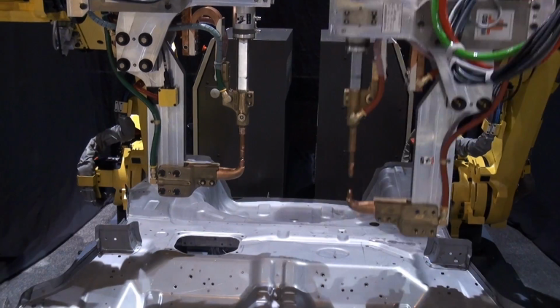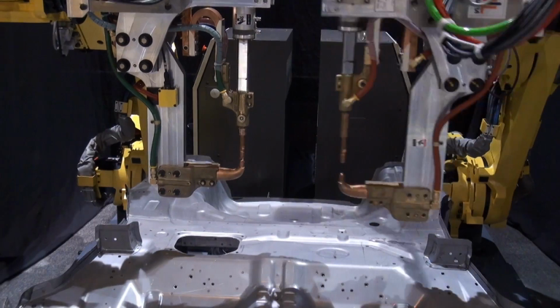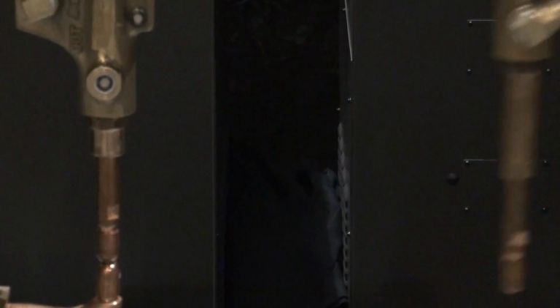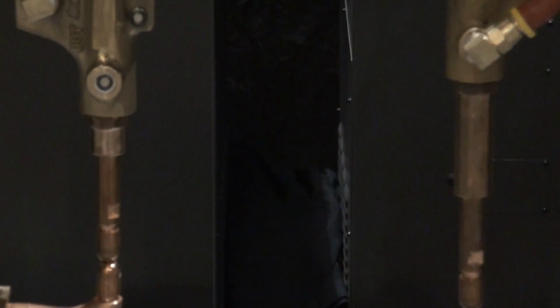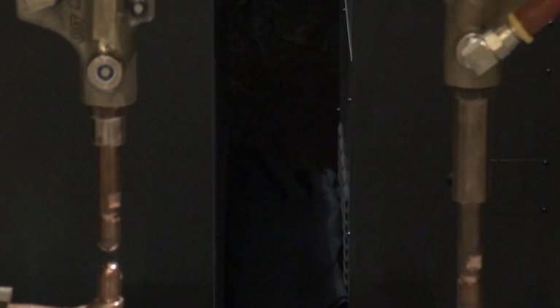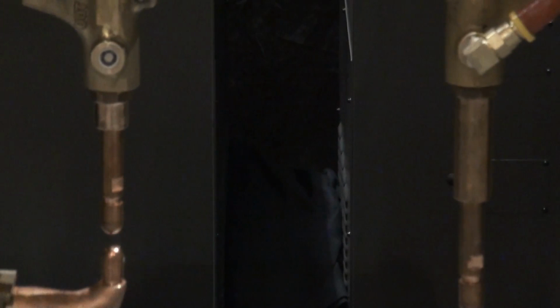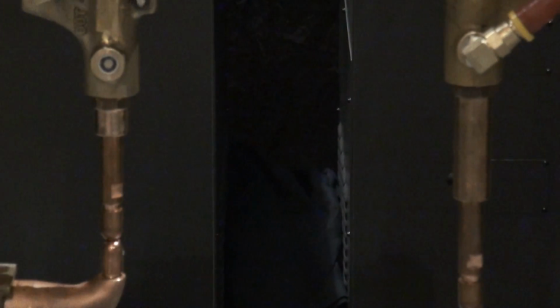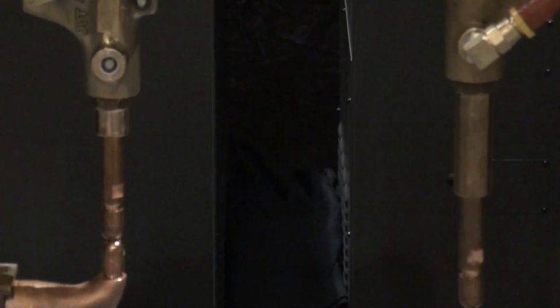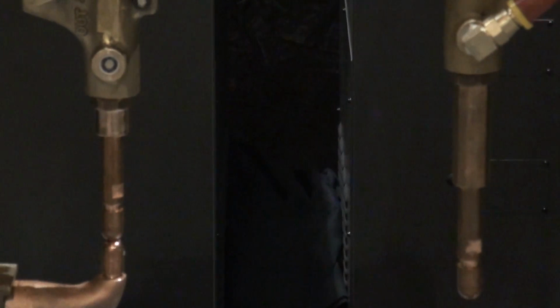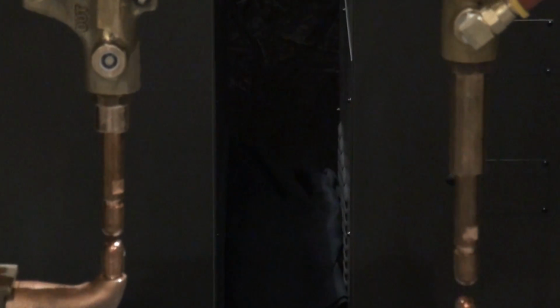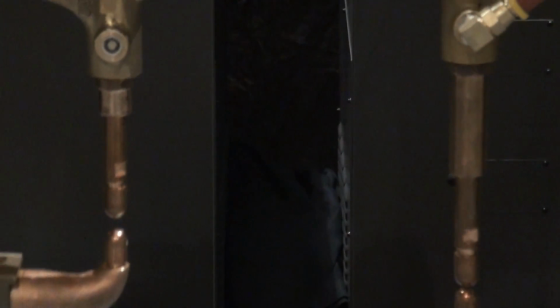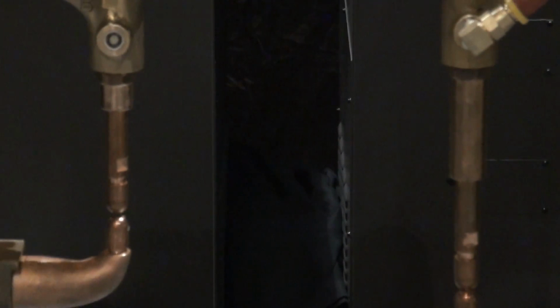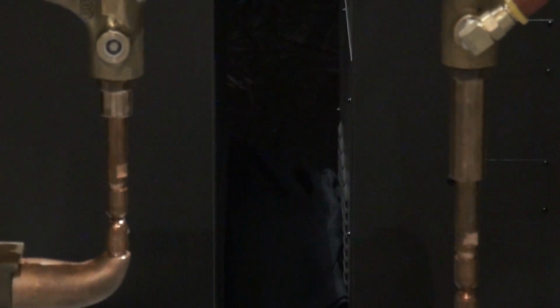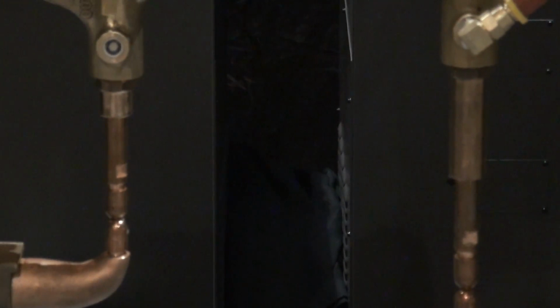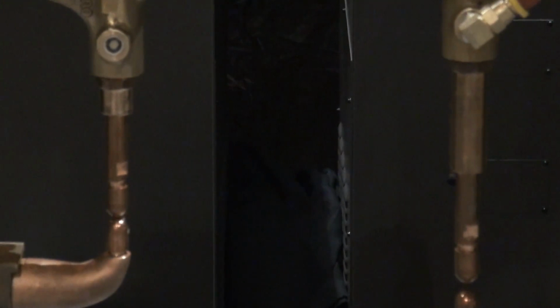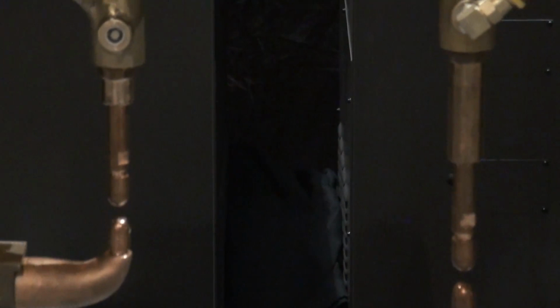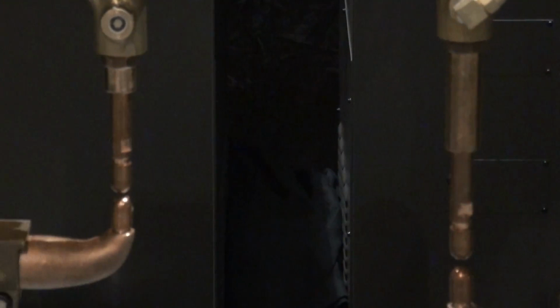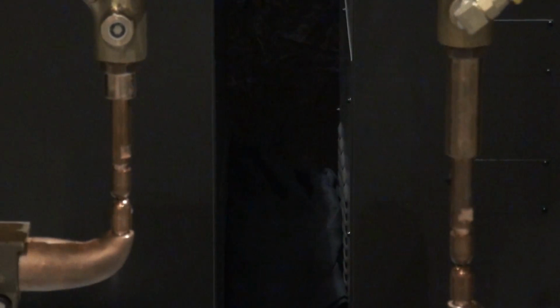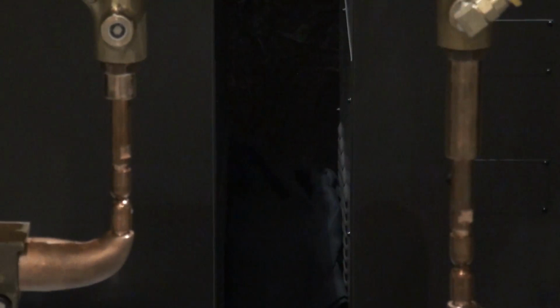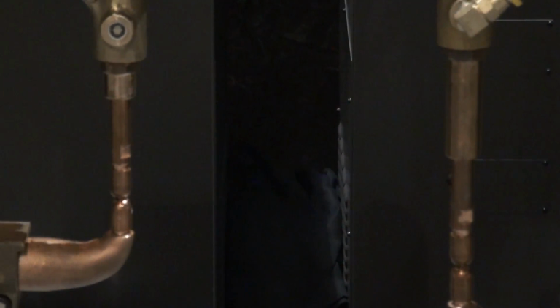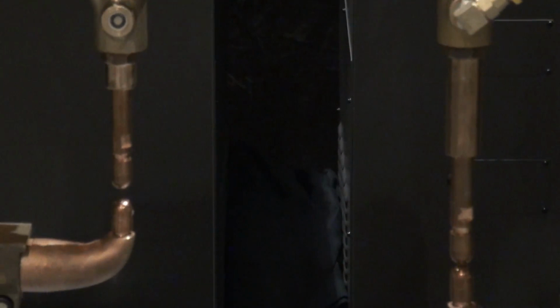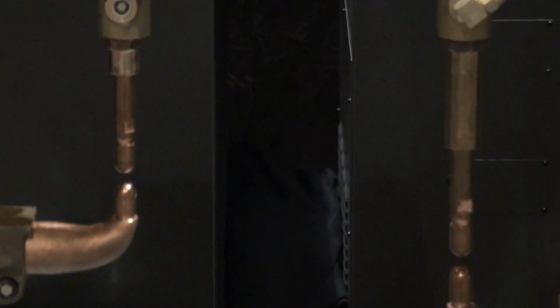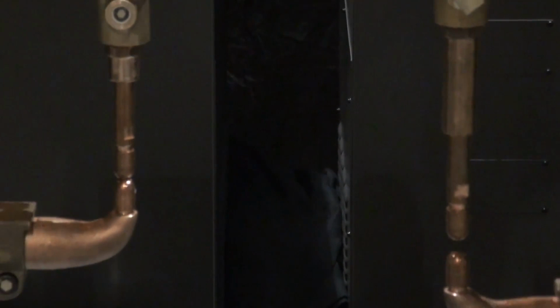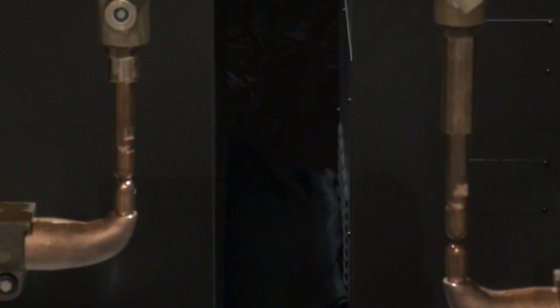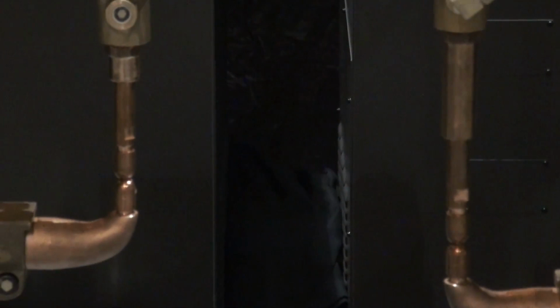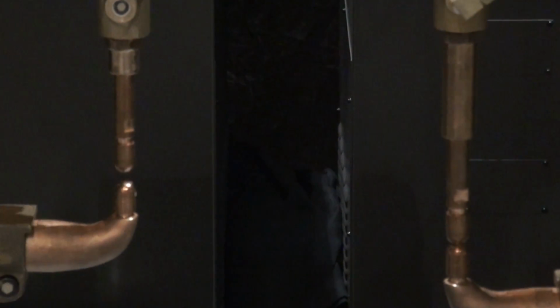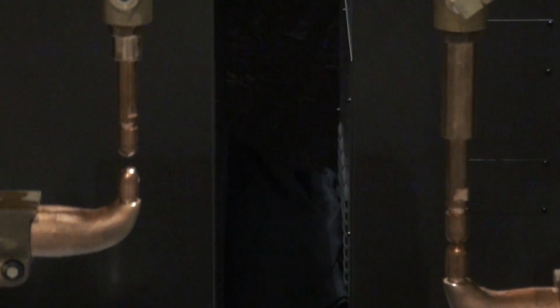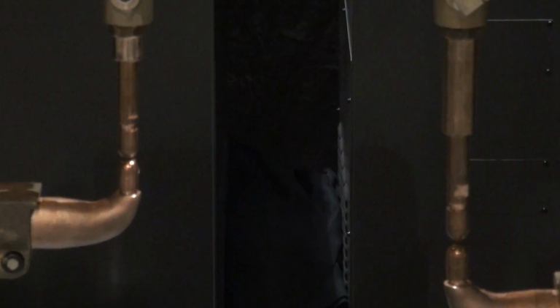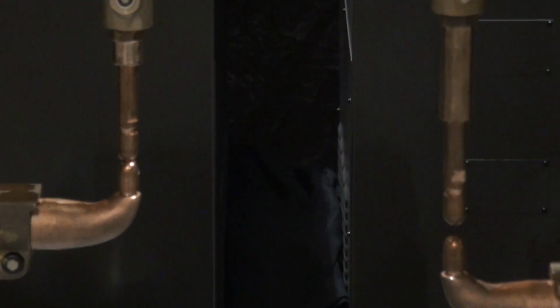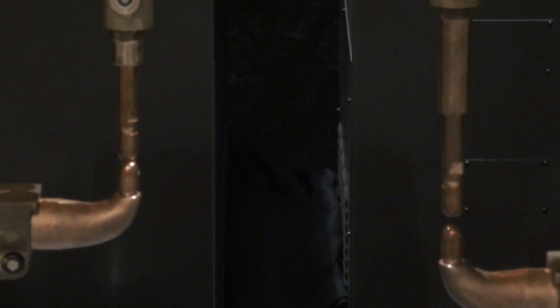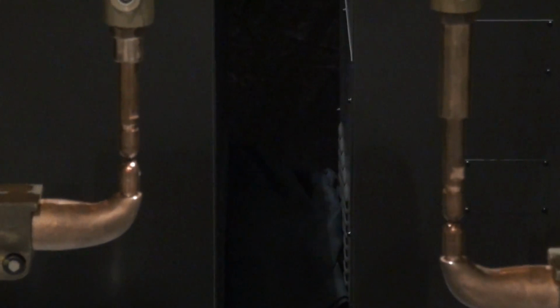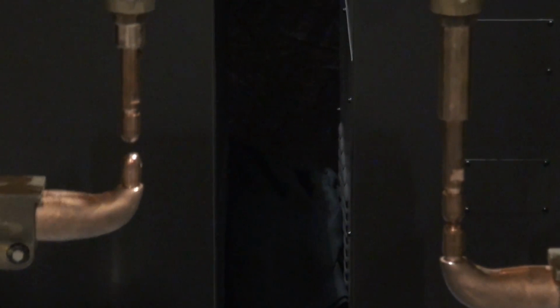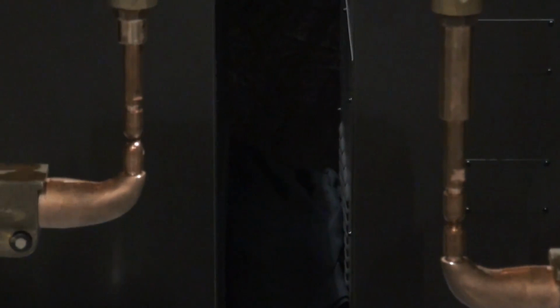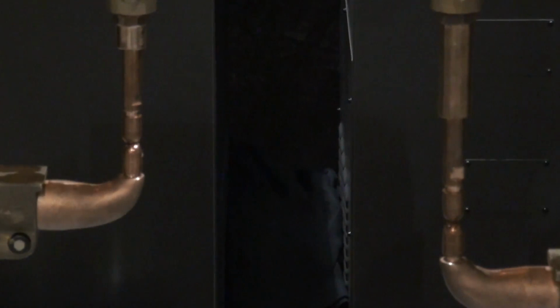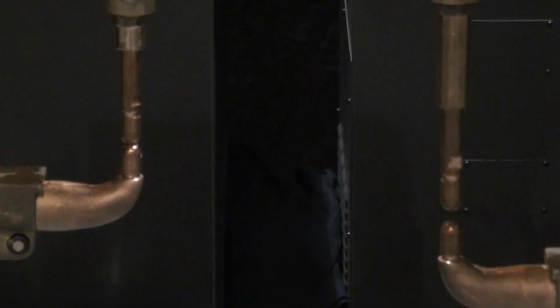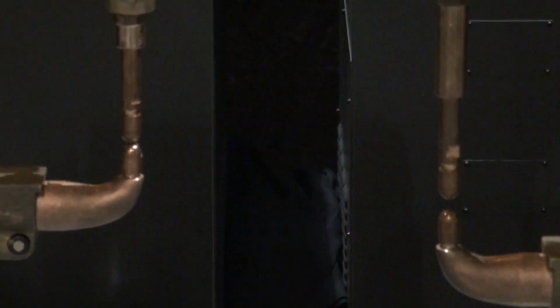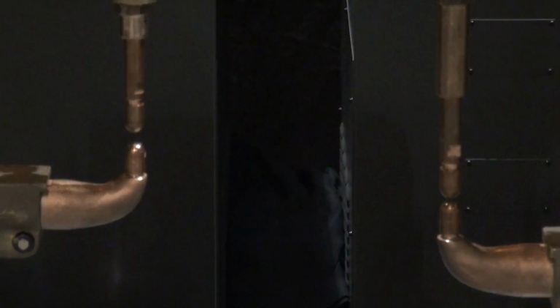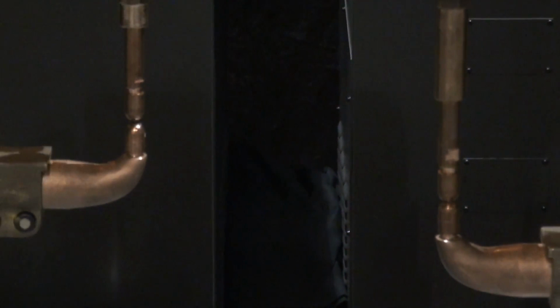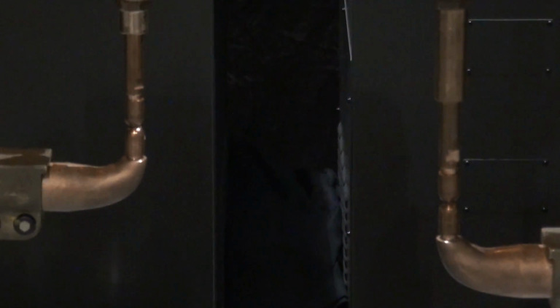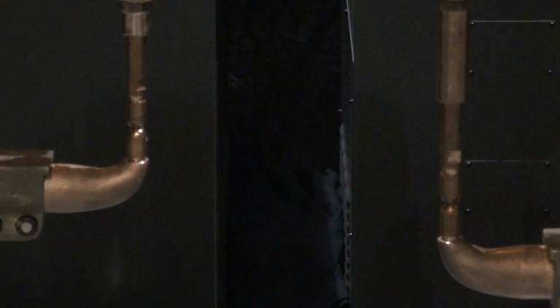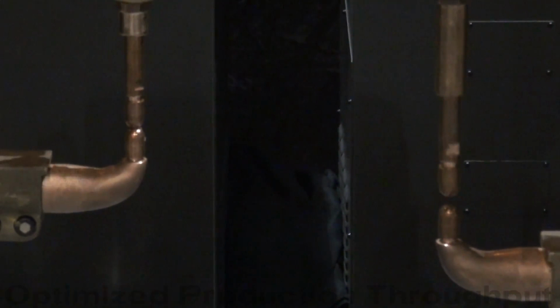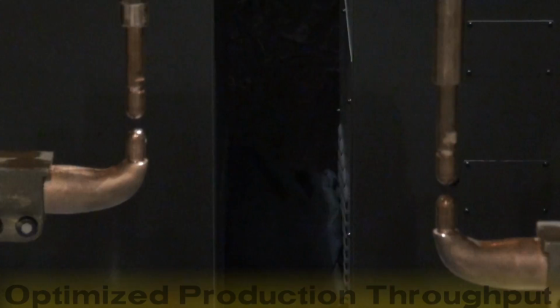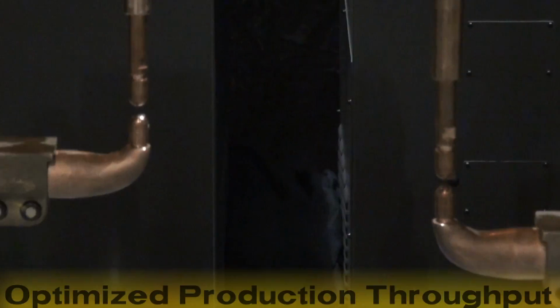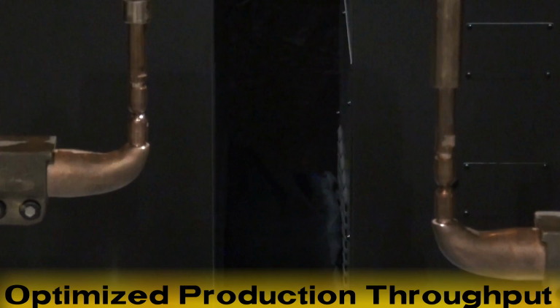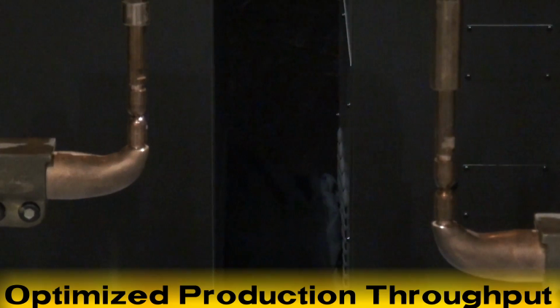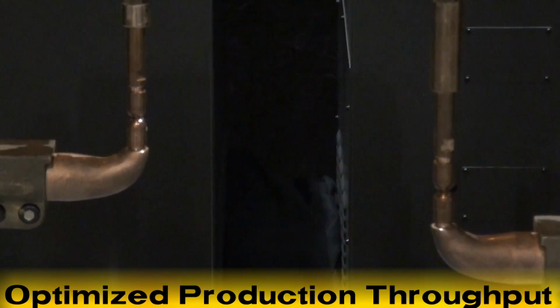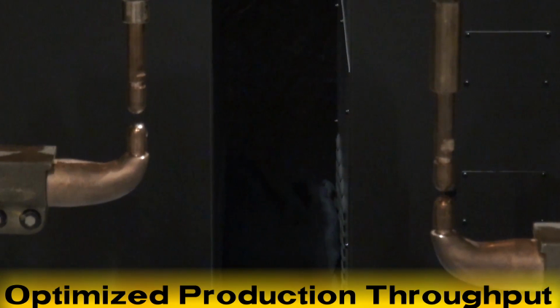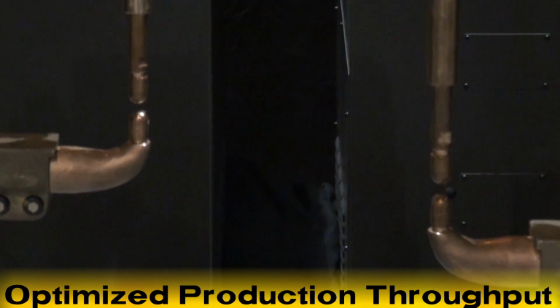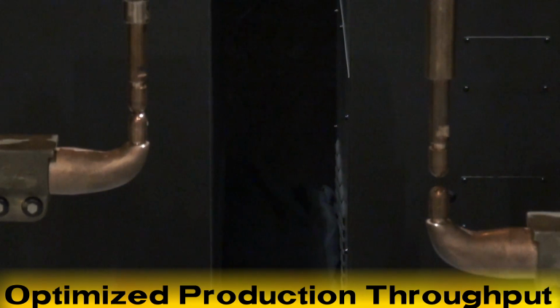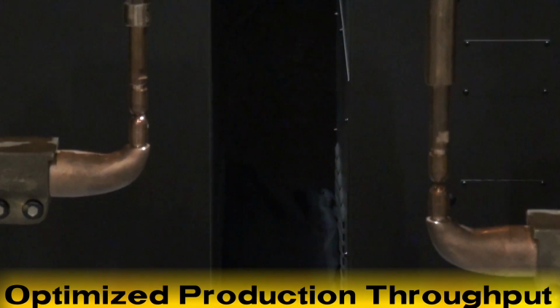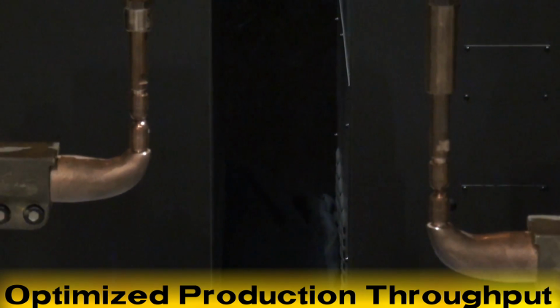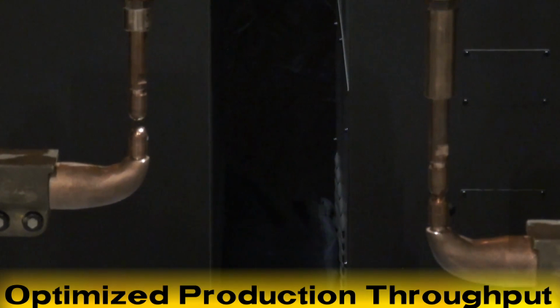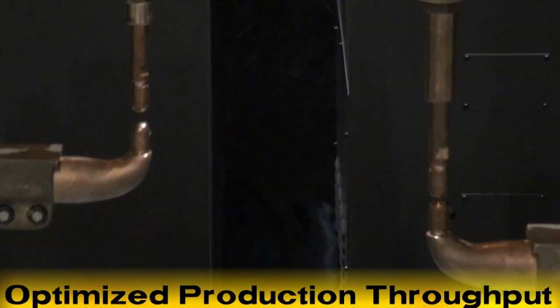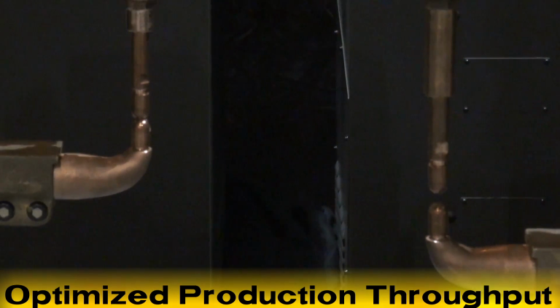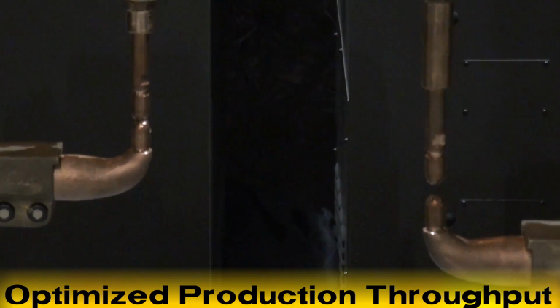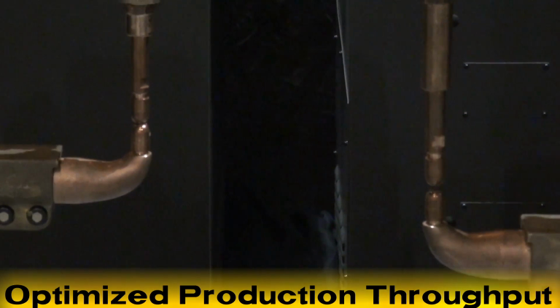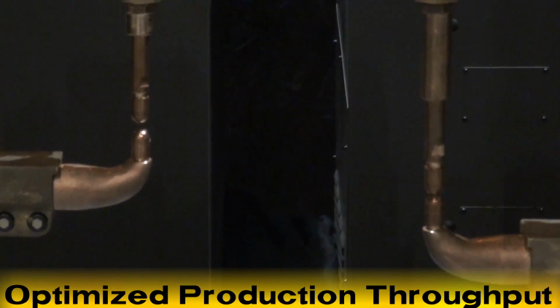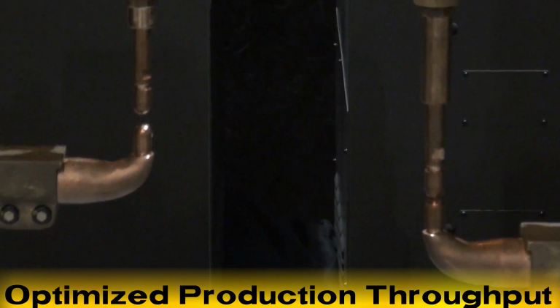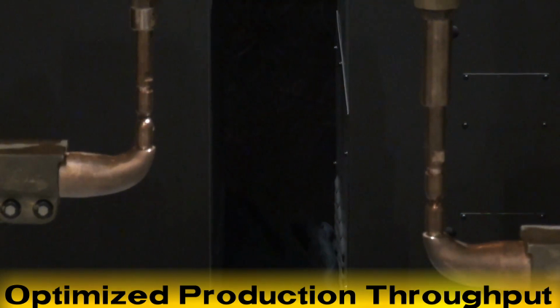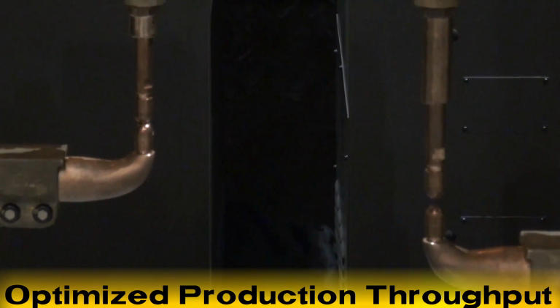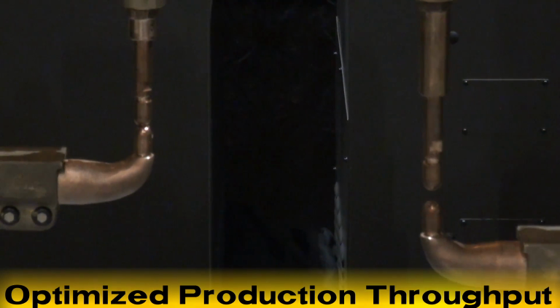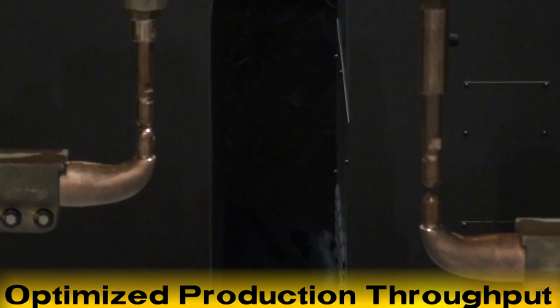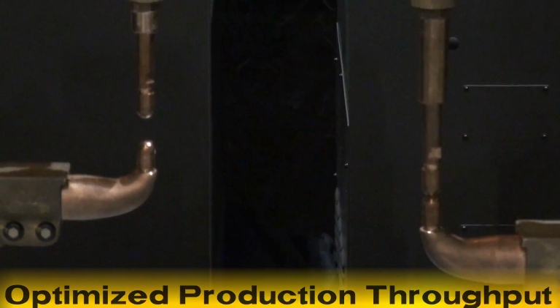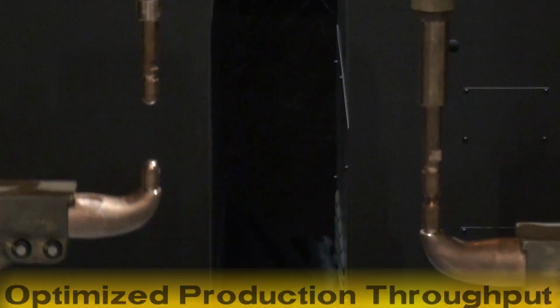The Gakushu robot with LVC provides extremely fast cycle times, which optimizes production throughput.